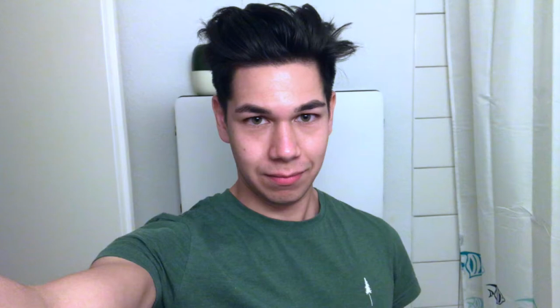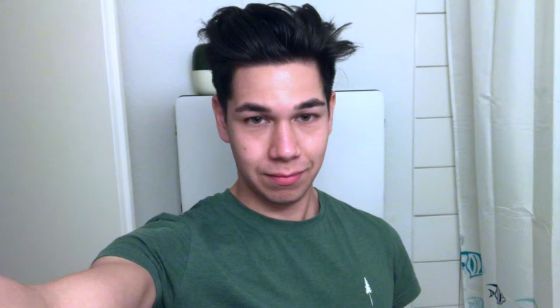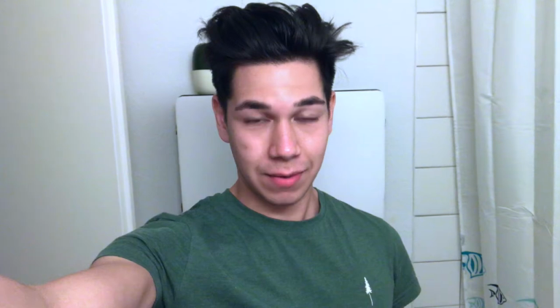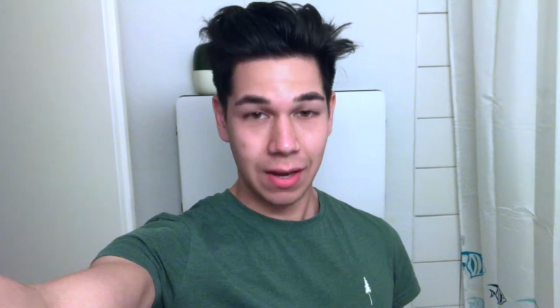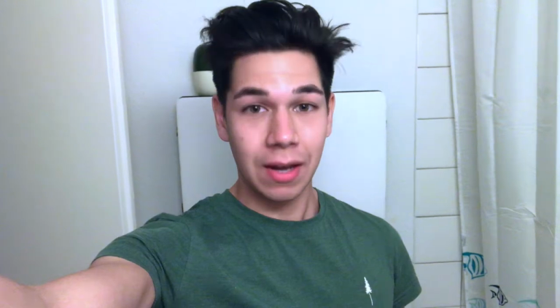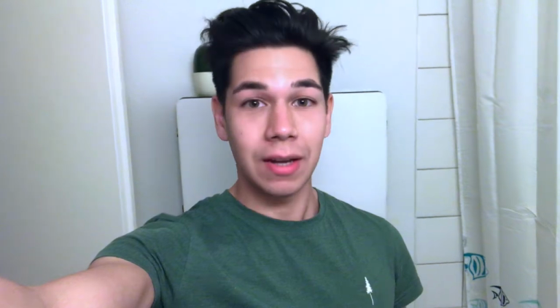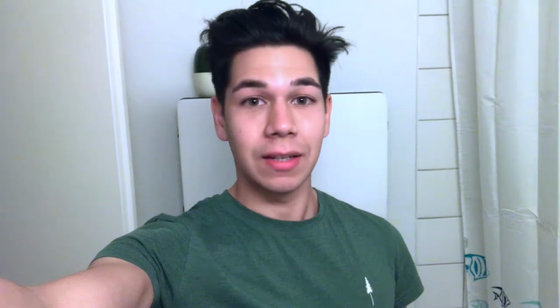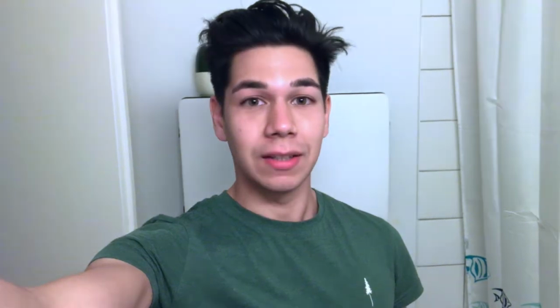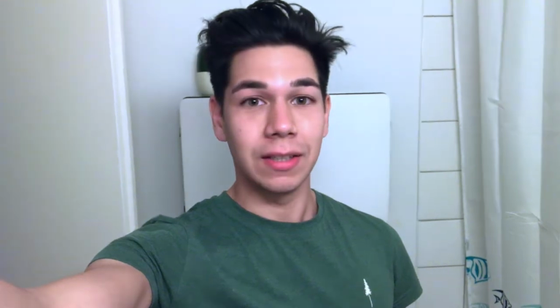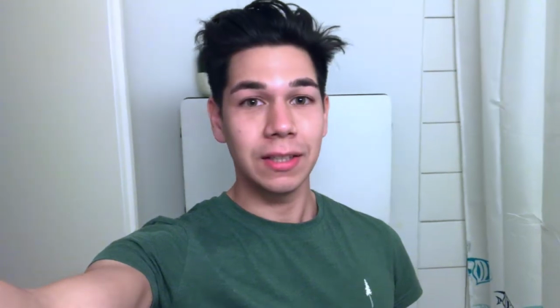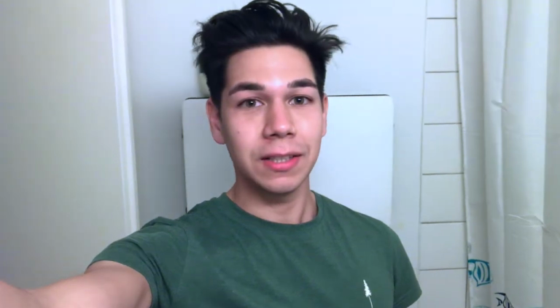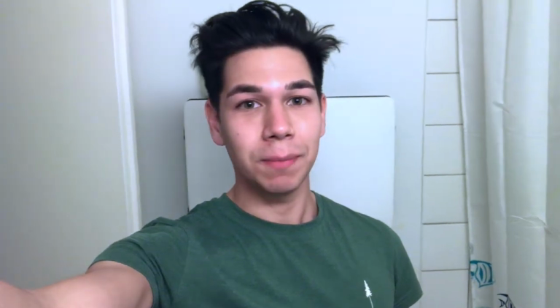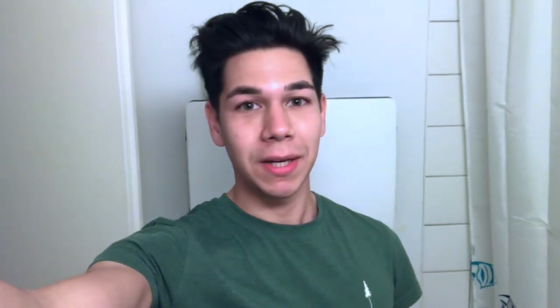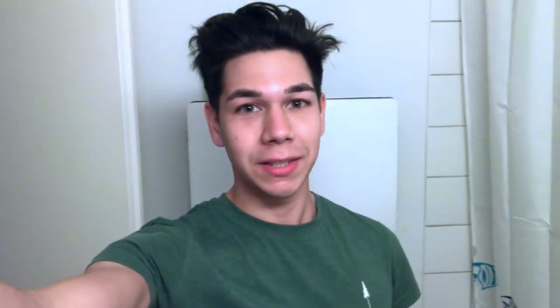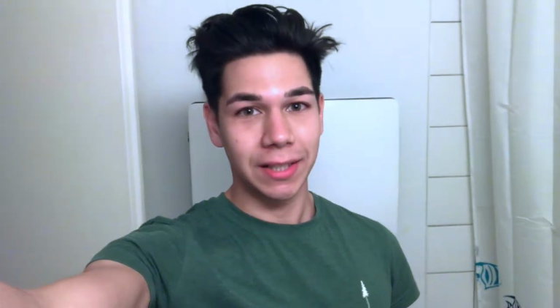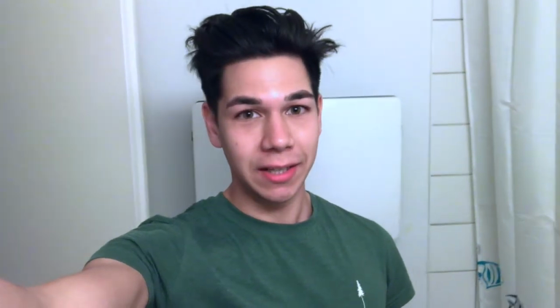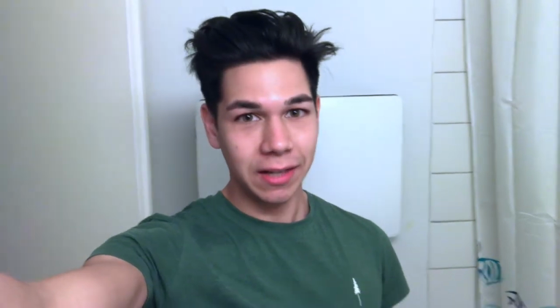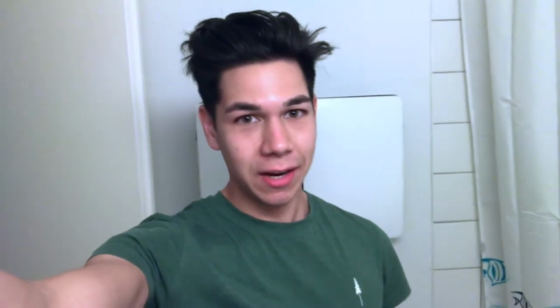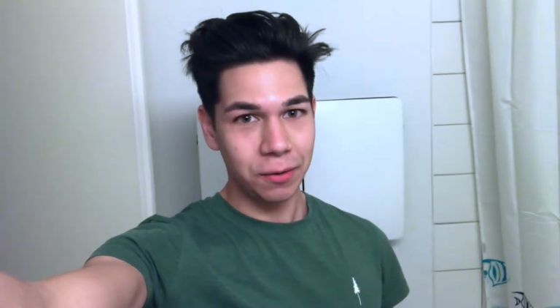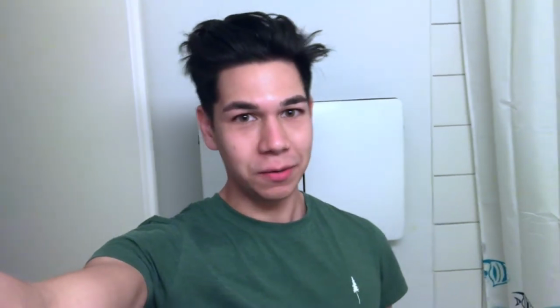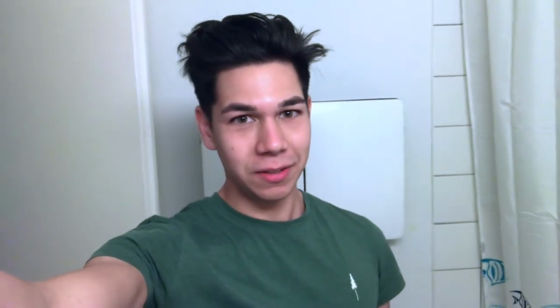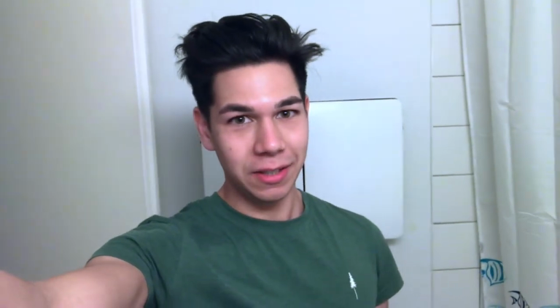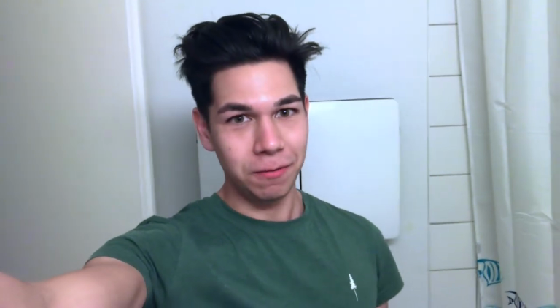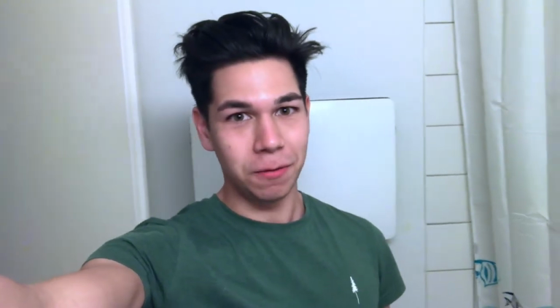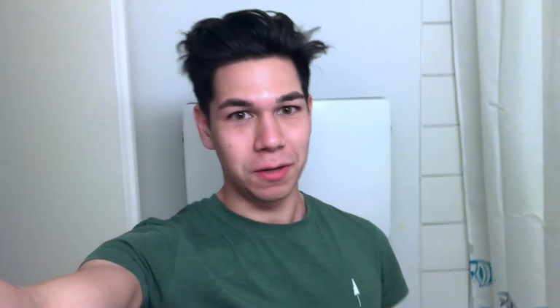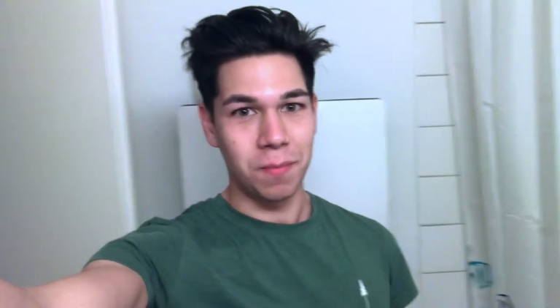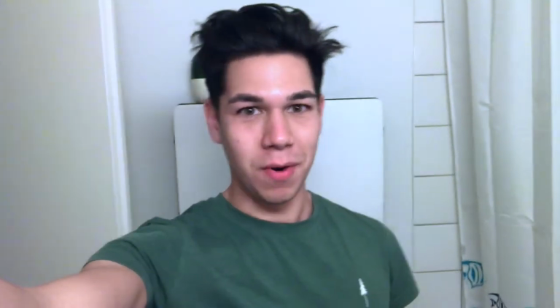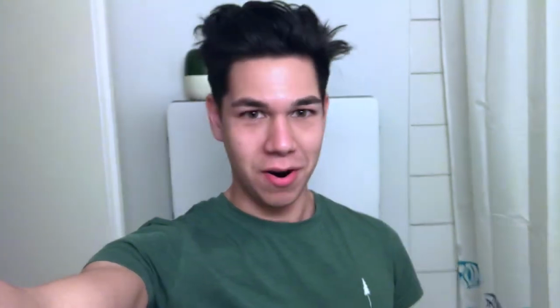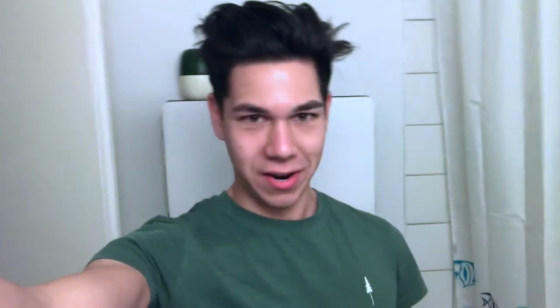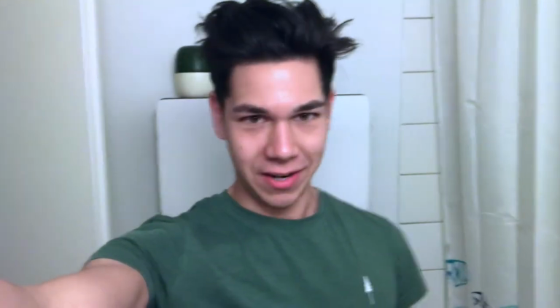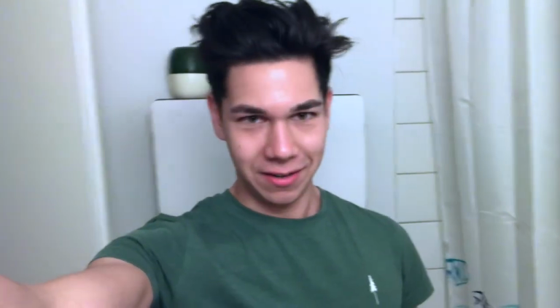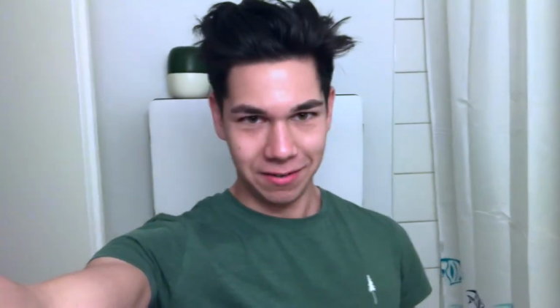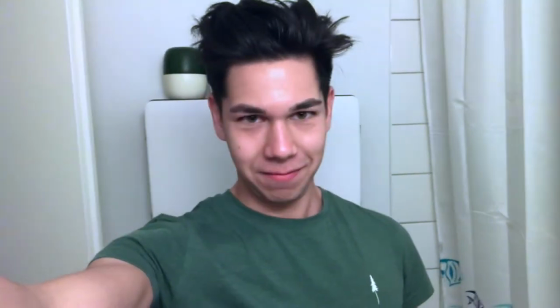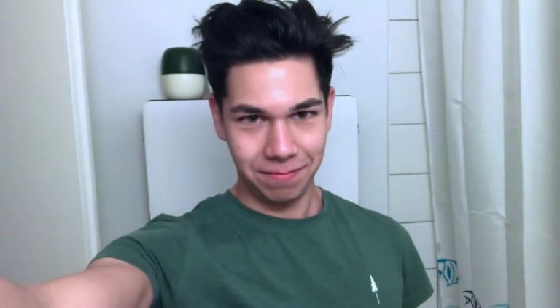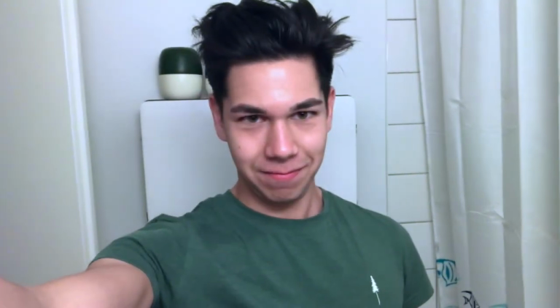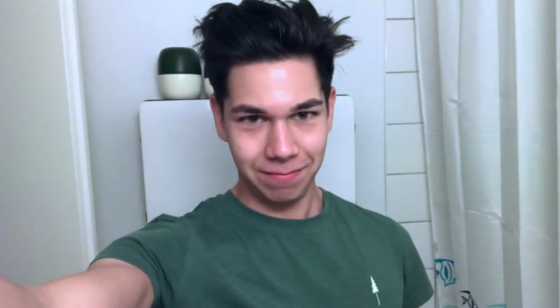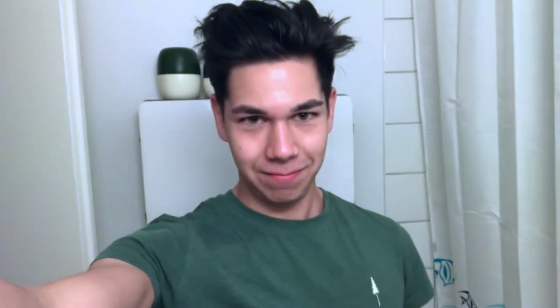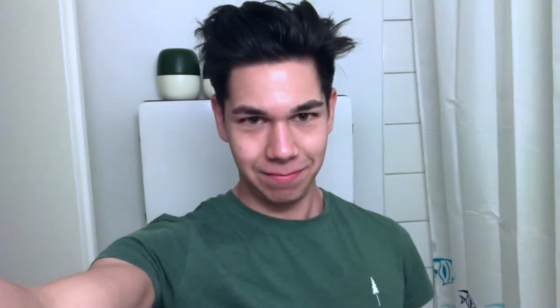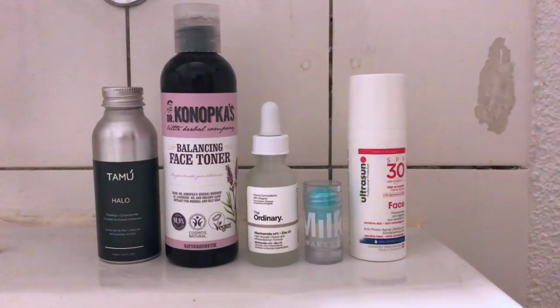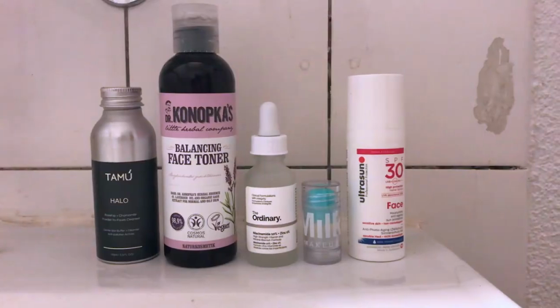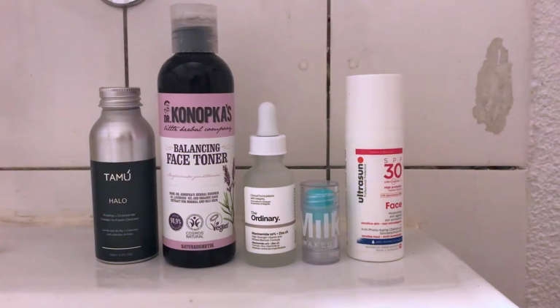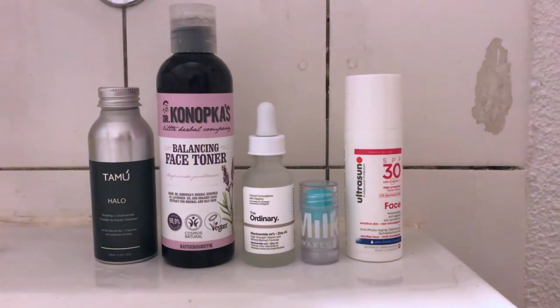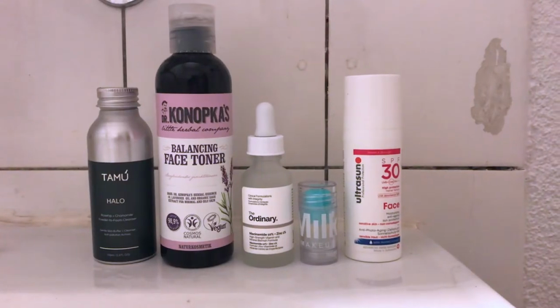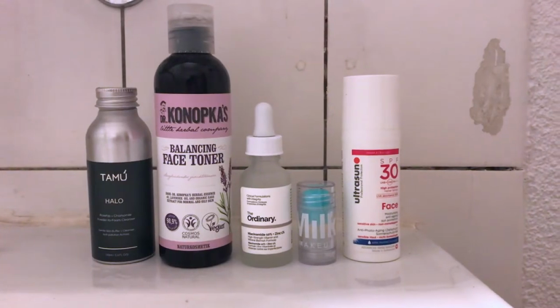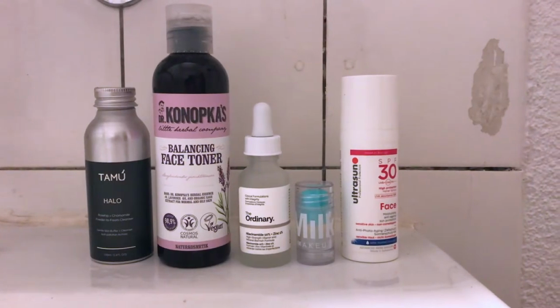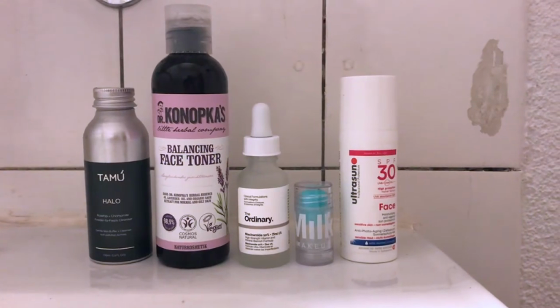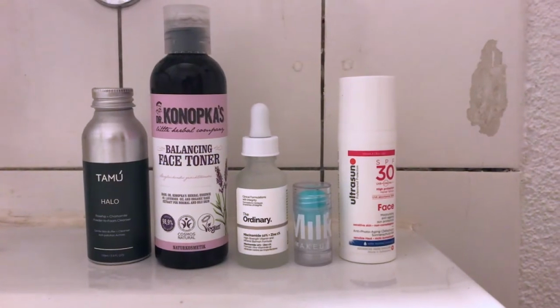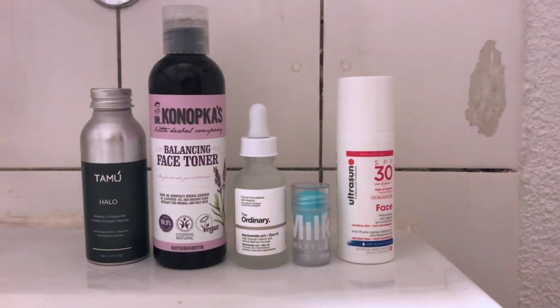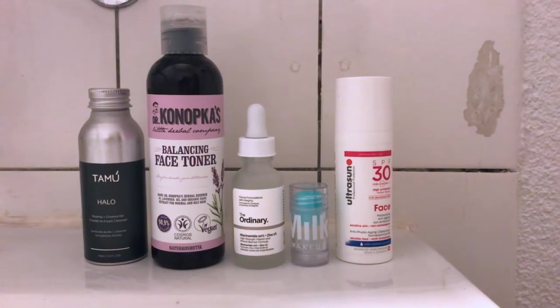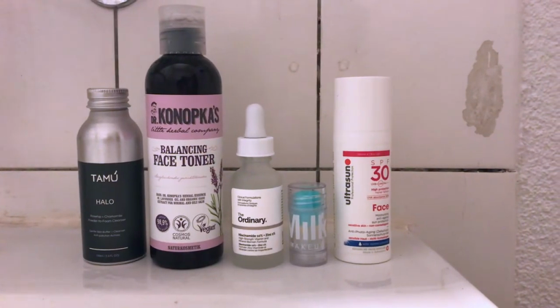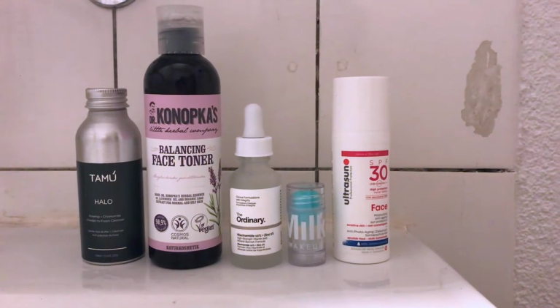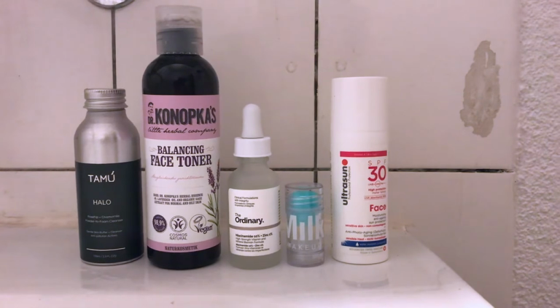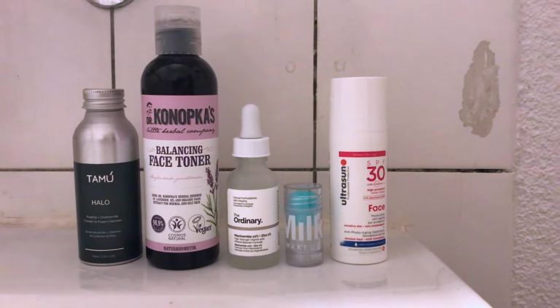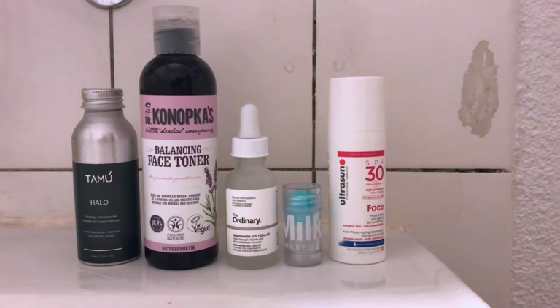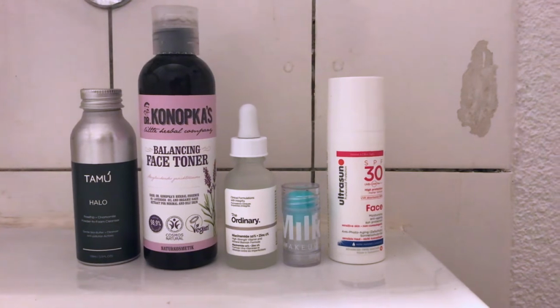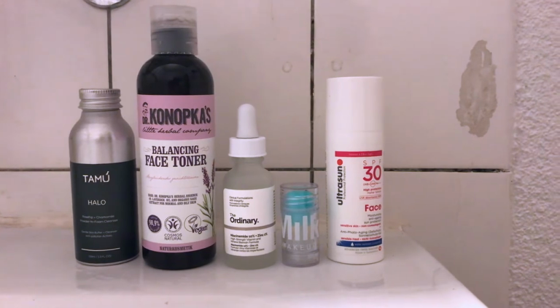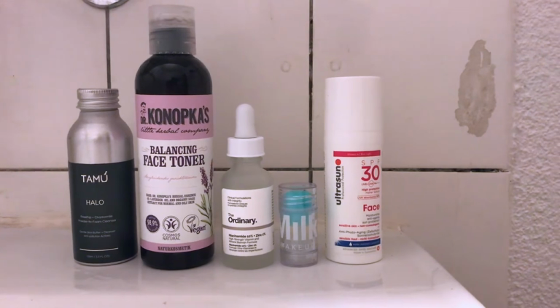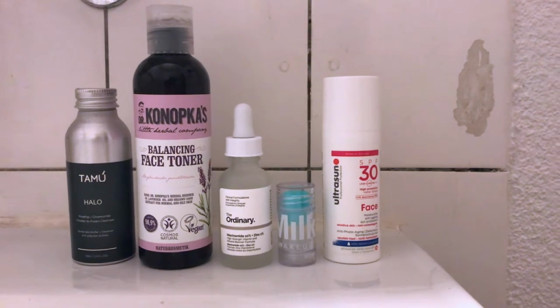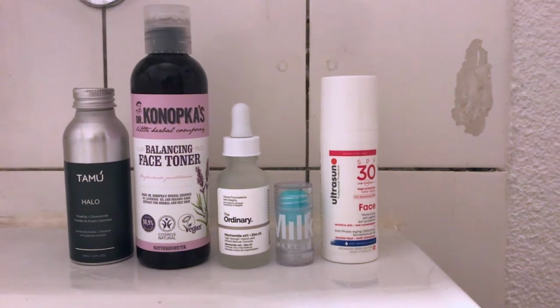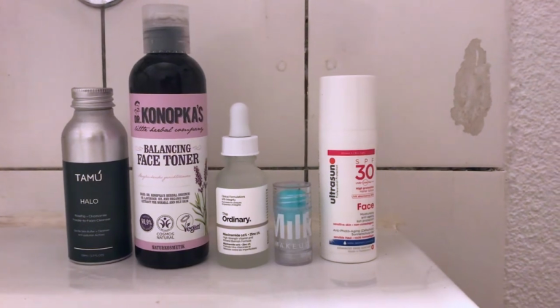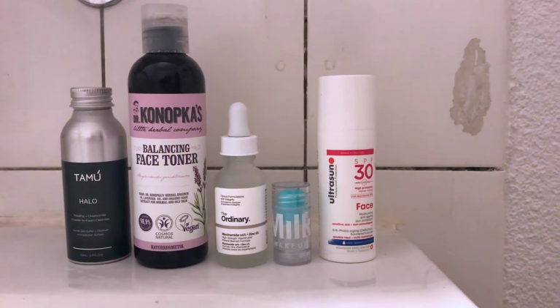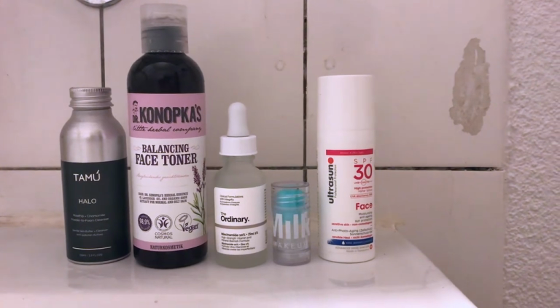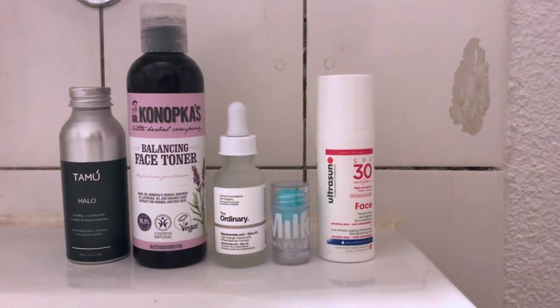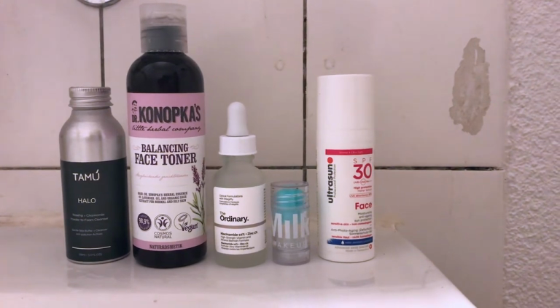This is my skincare routine for the morning. All products are not sponsored.